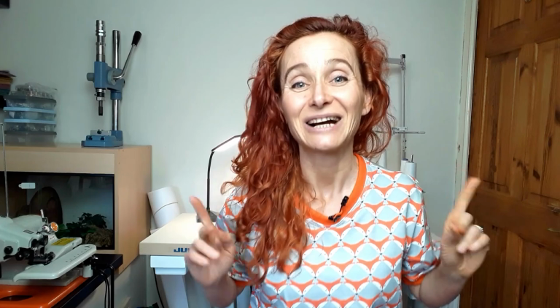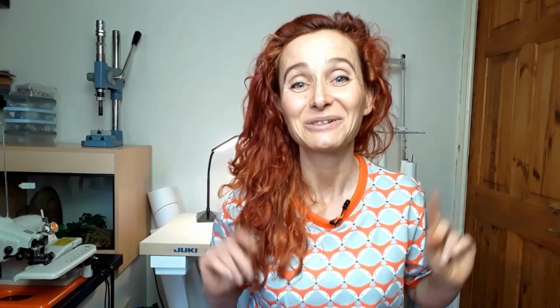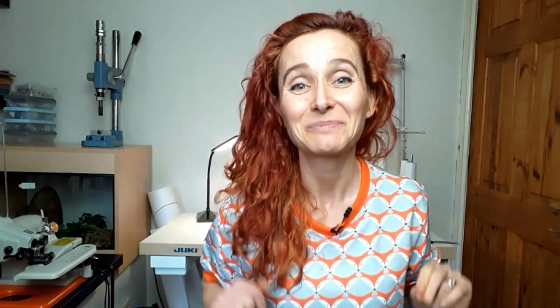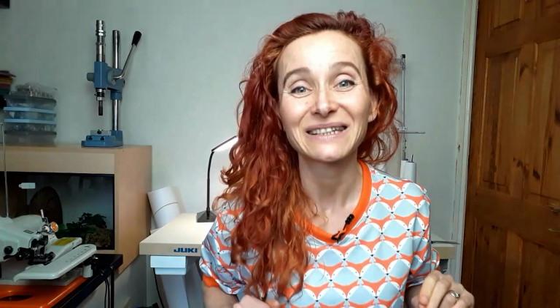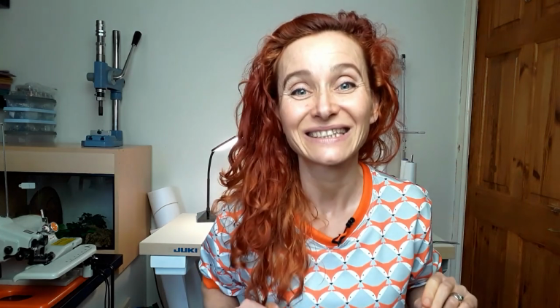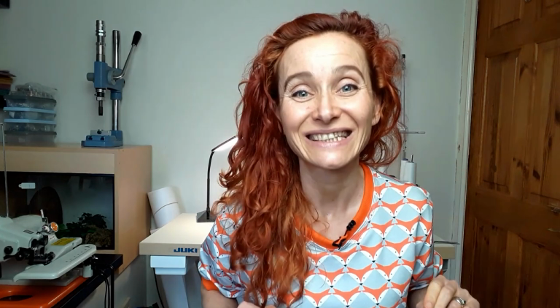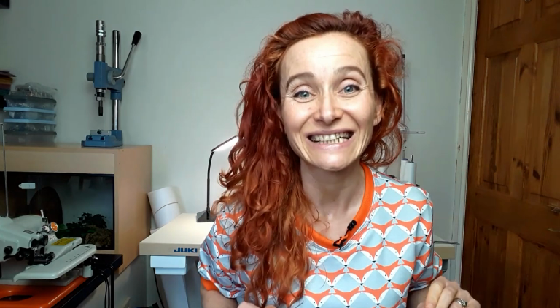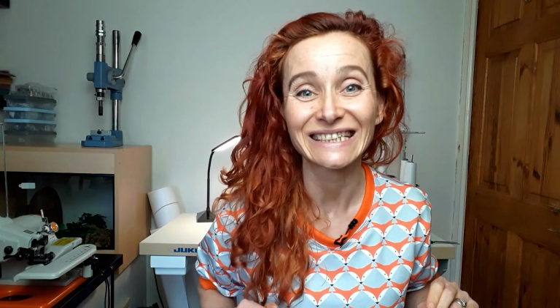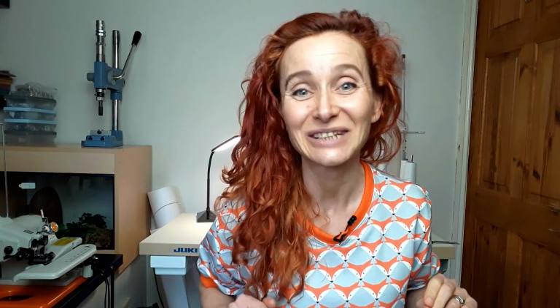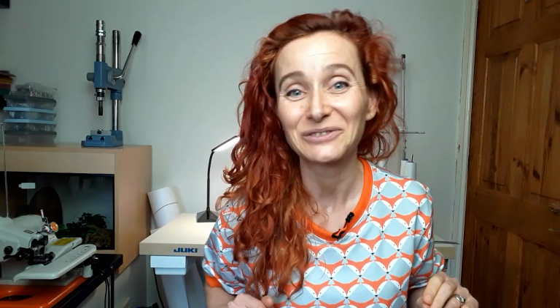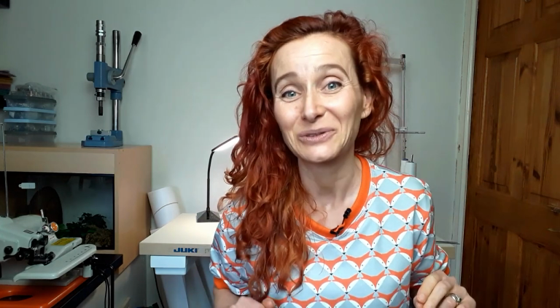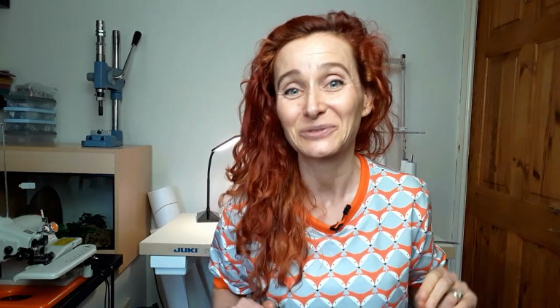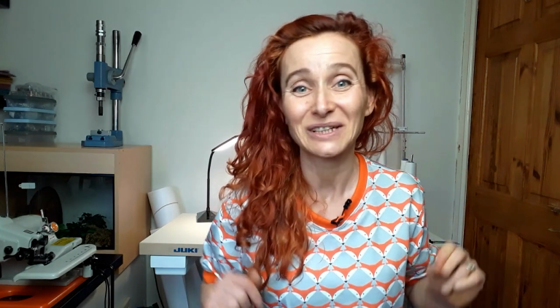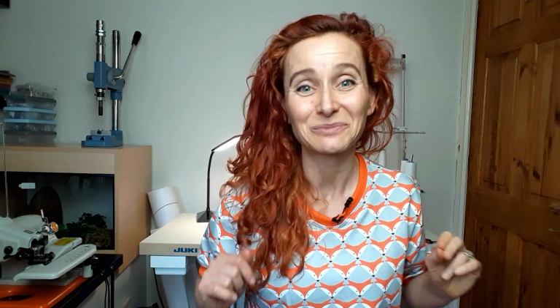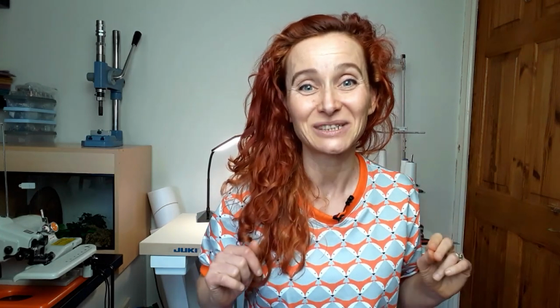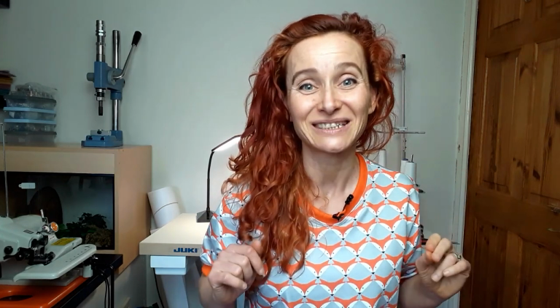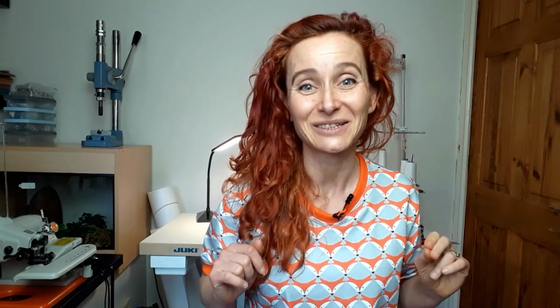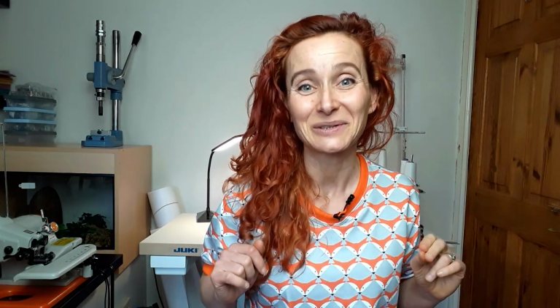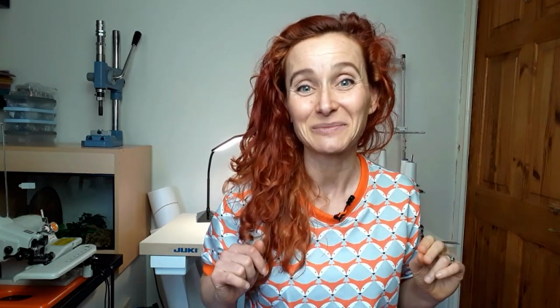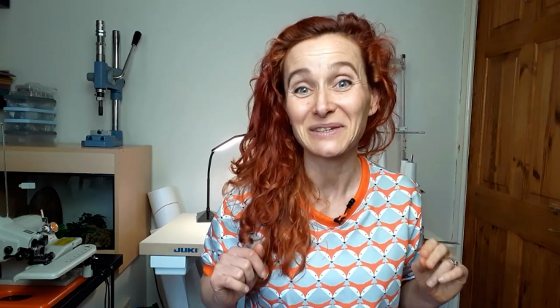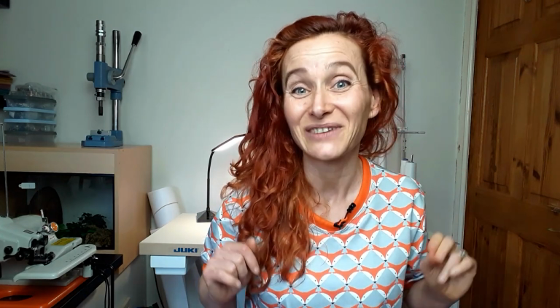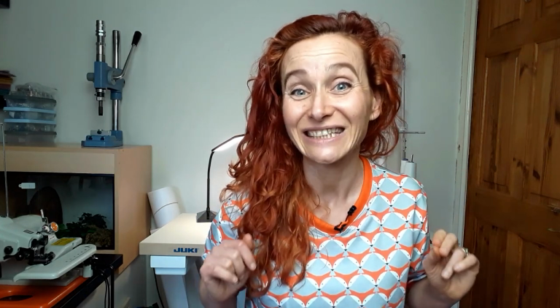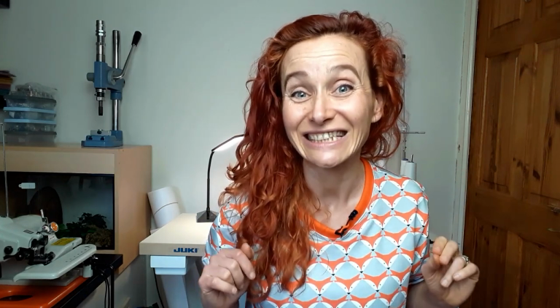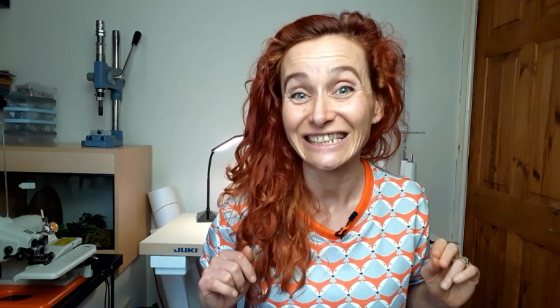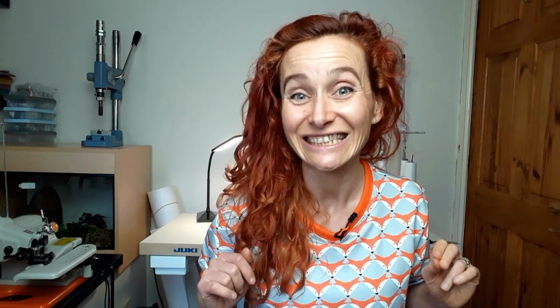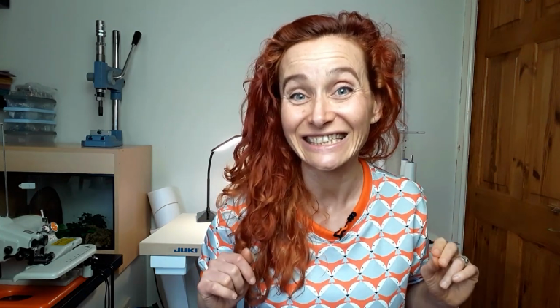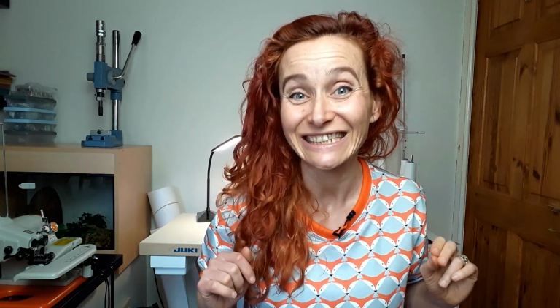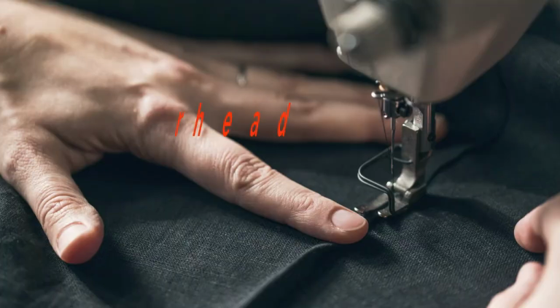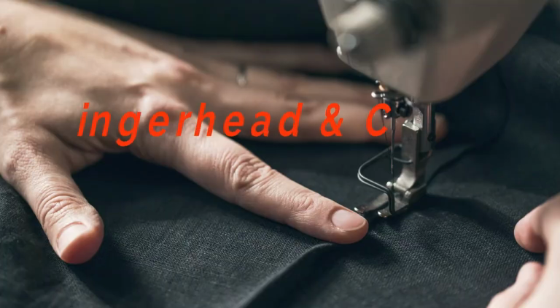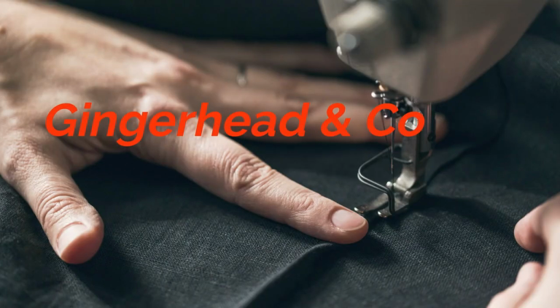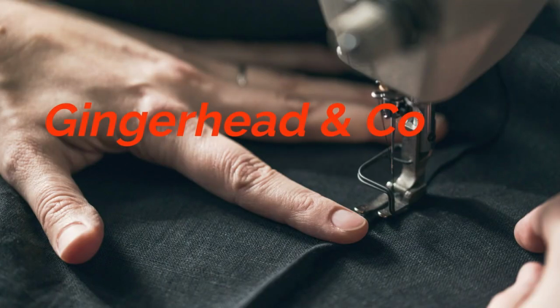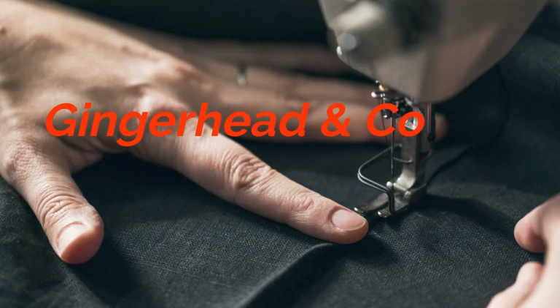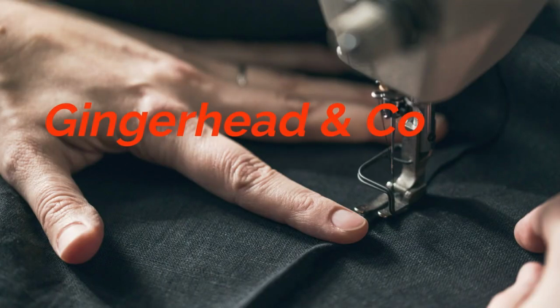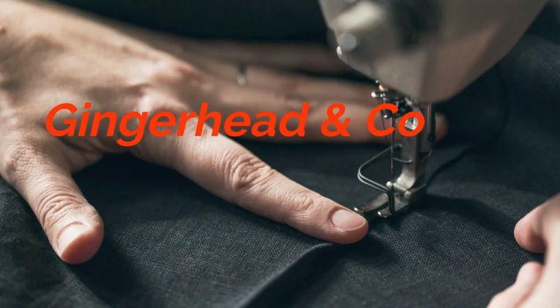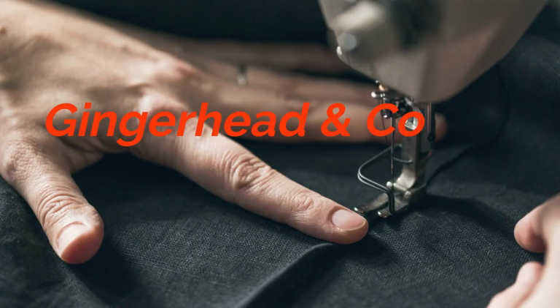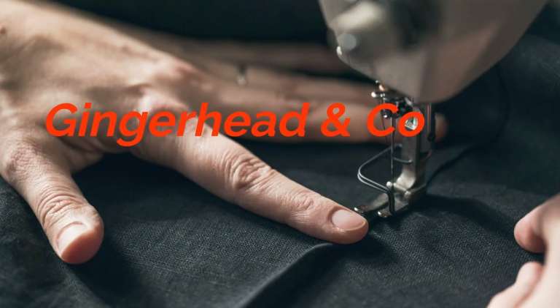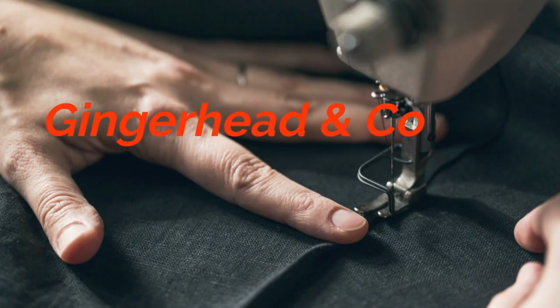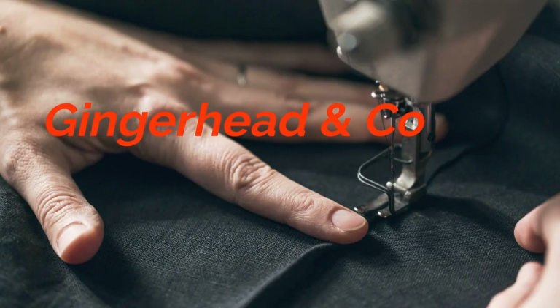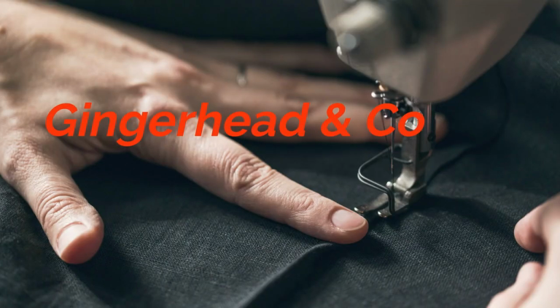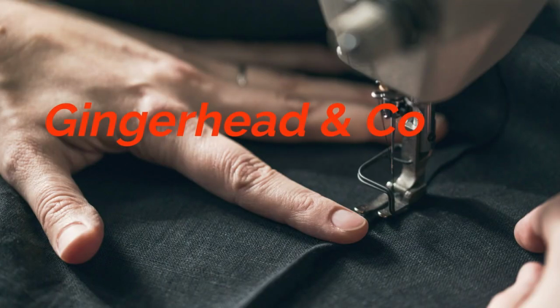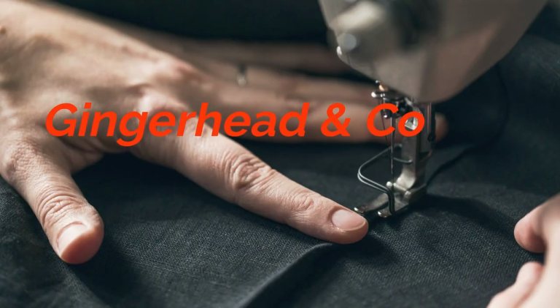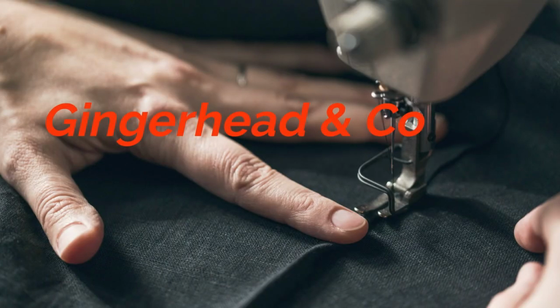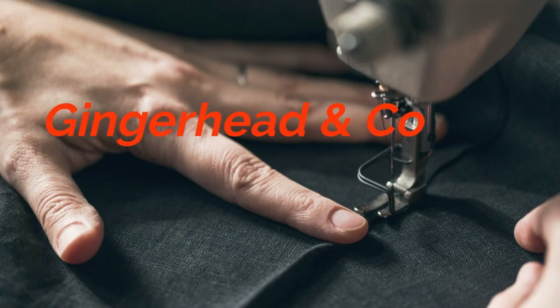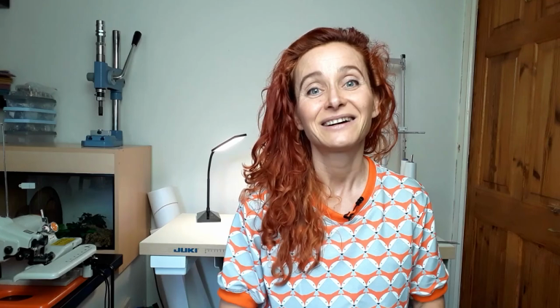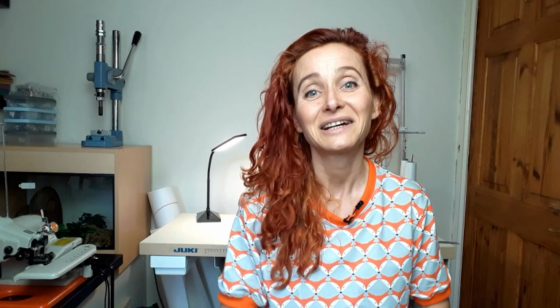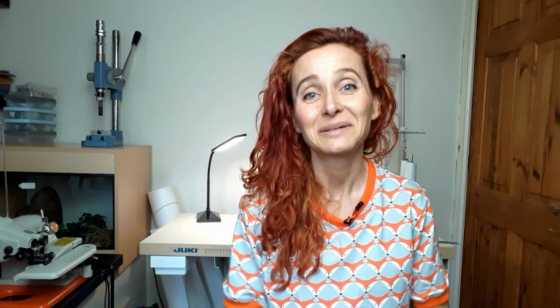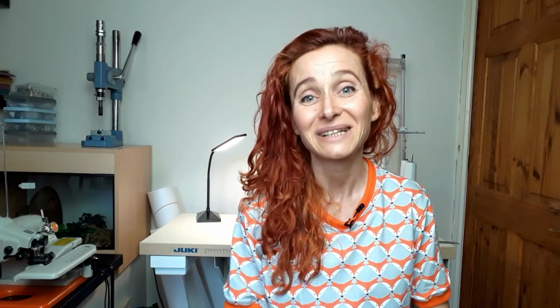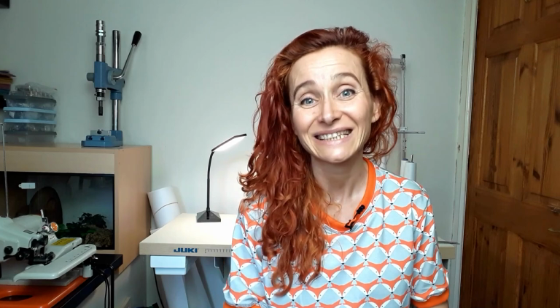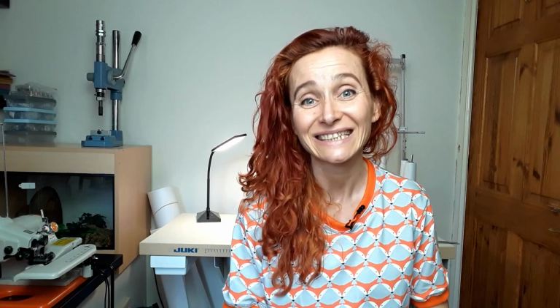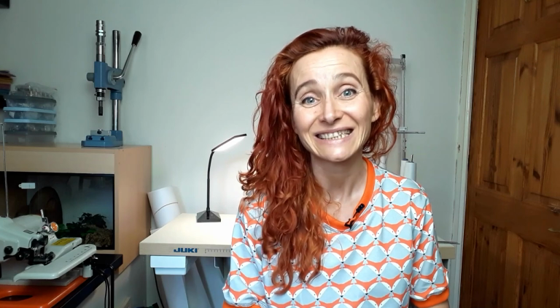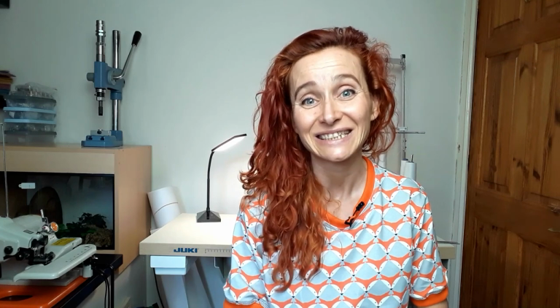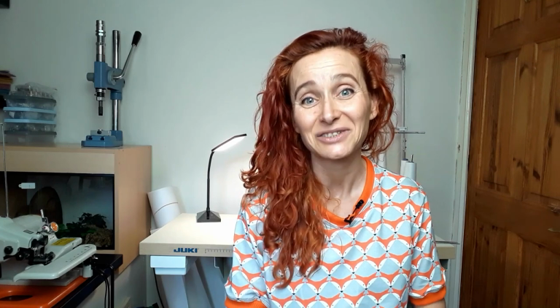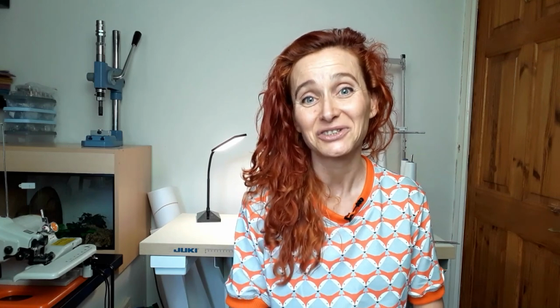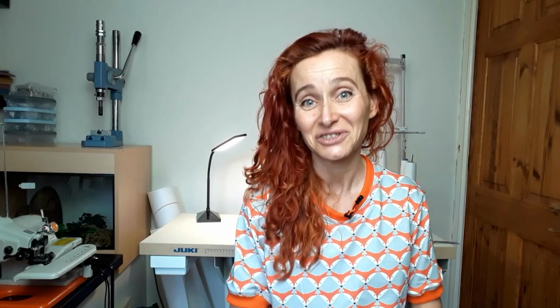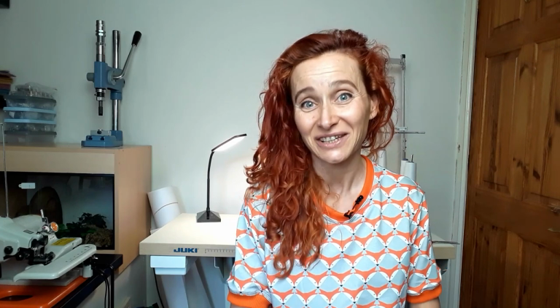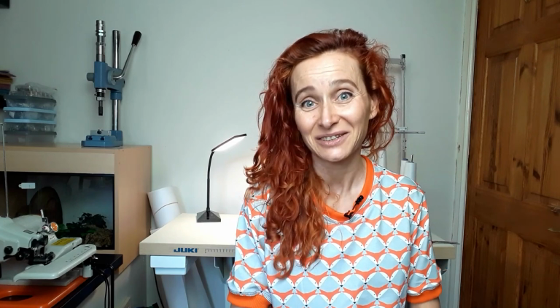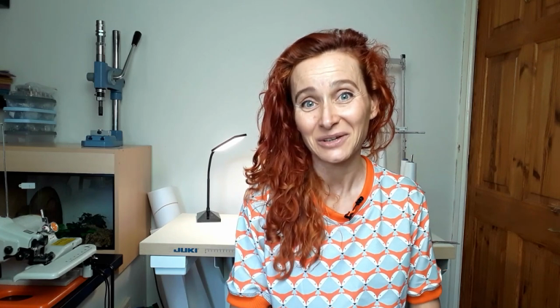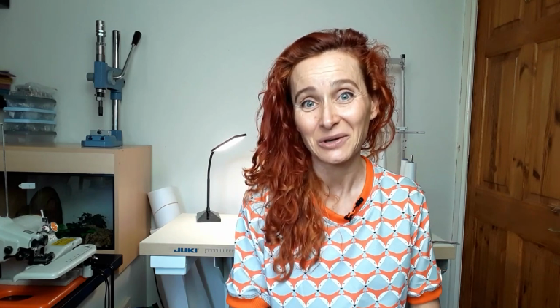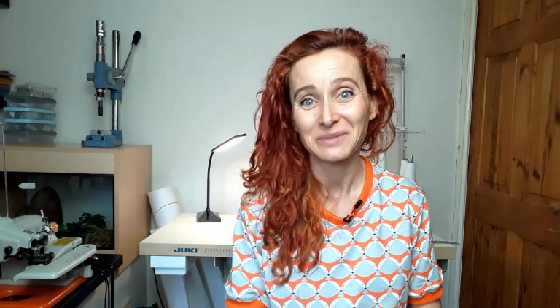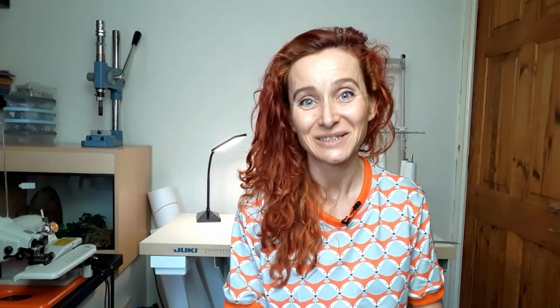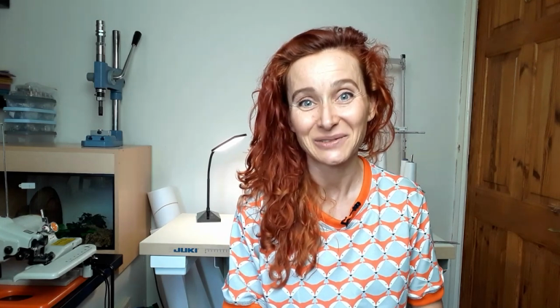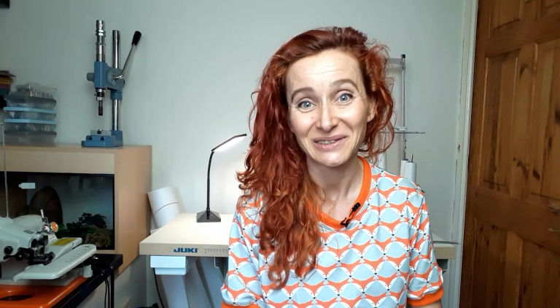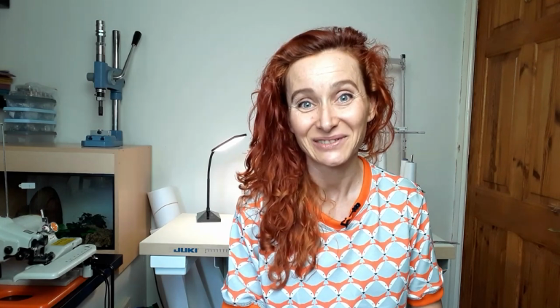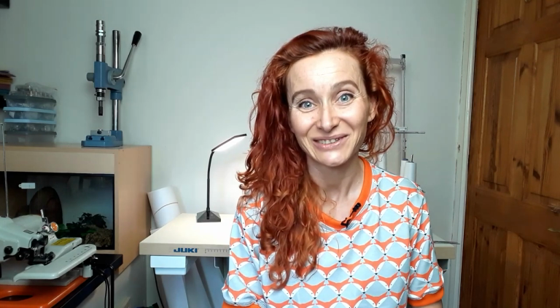I was pattern testing for a Great British Sewing Bee finalist. Hi, I'm Alex and this is Gingerheadonco, my sewing vlog.